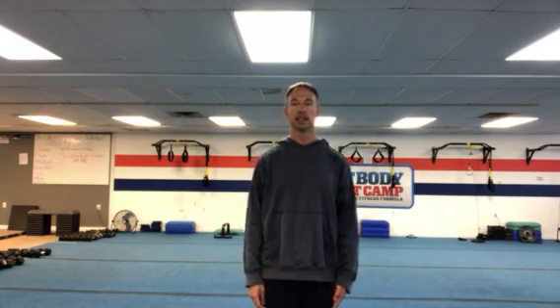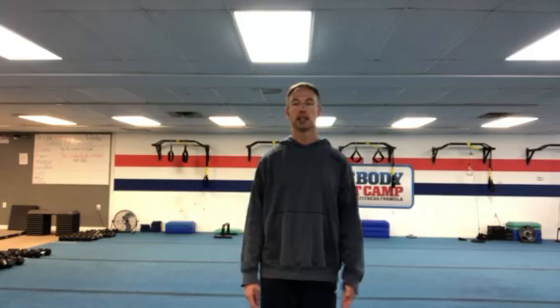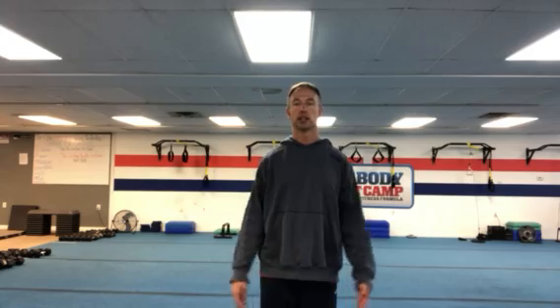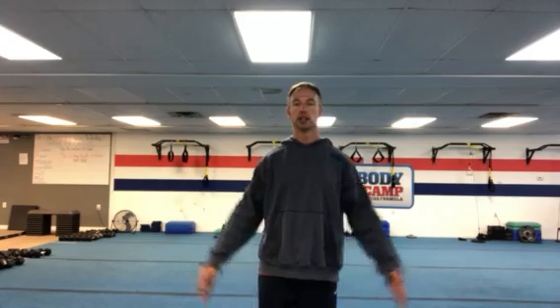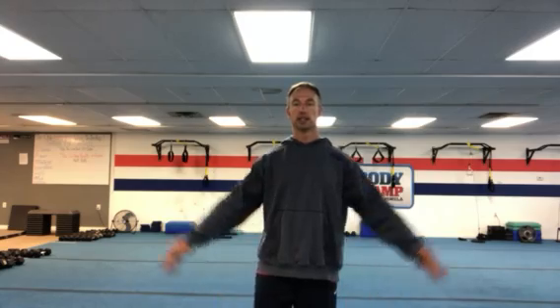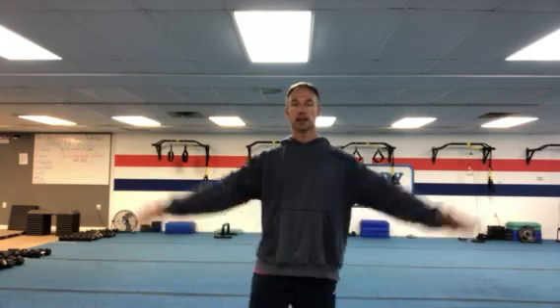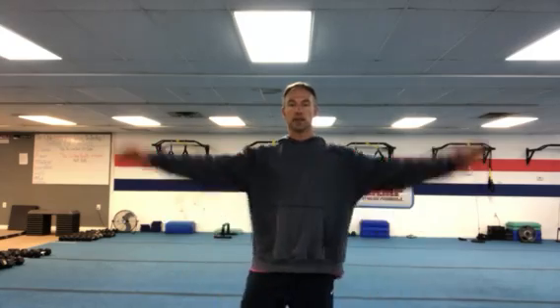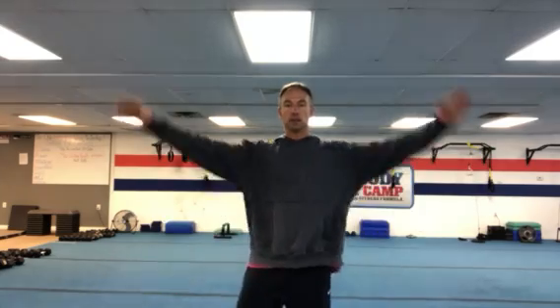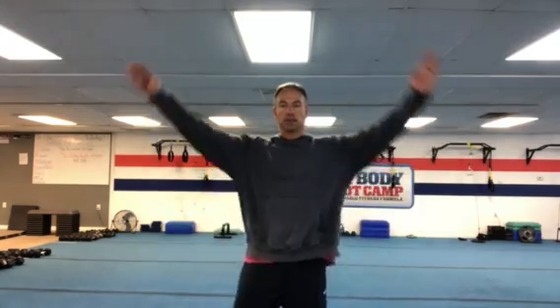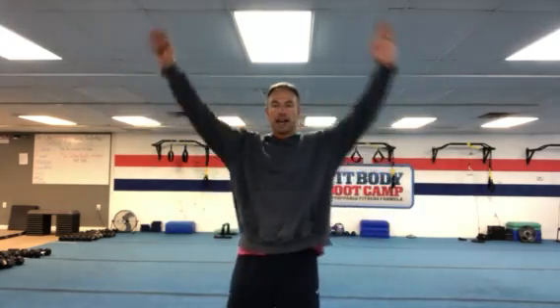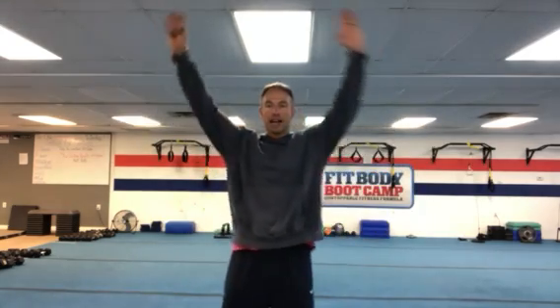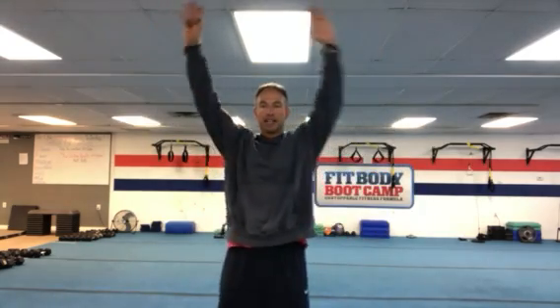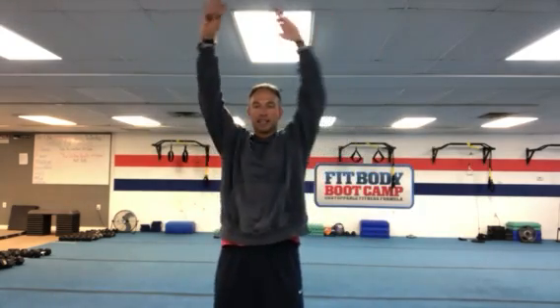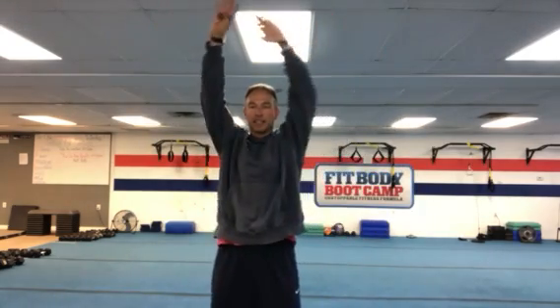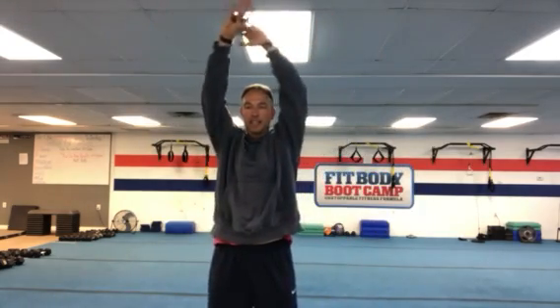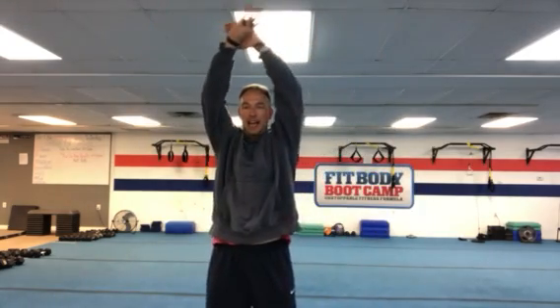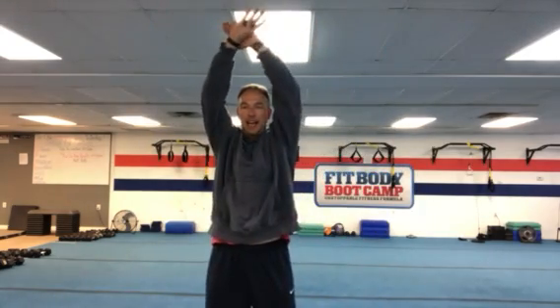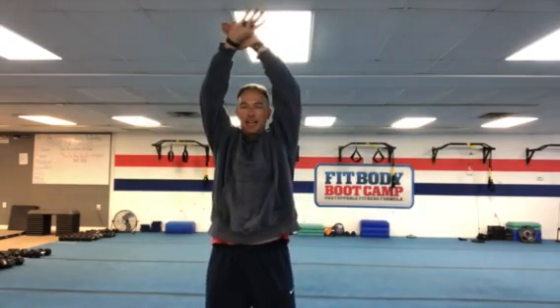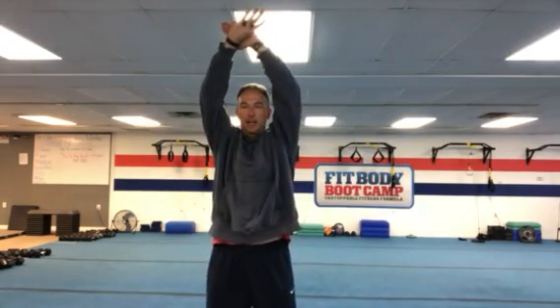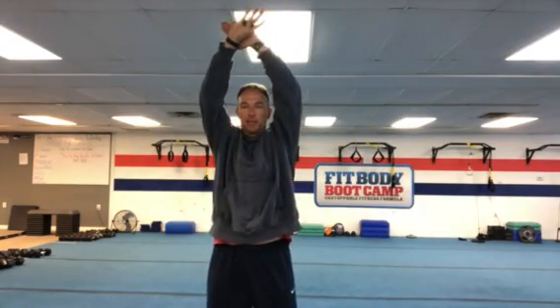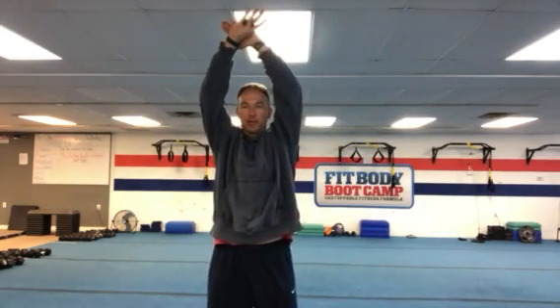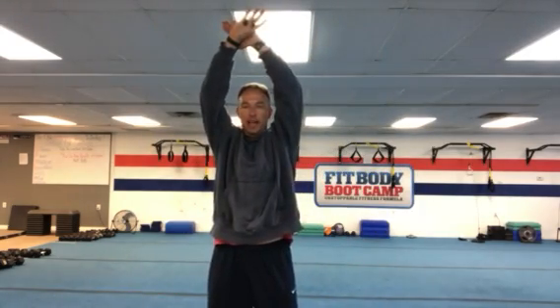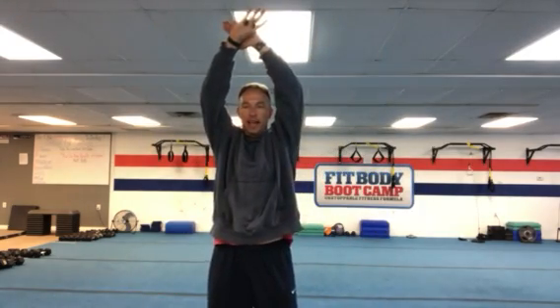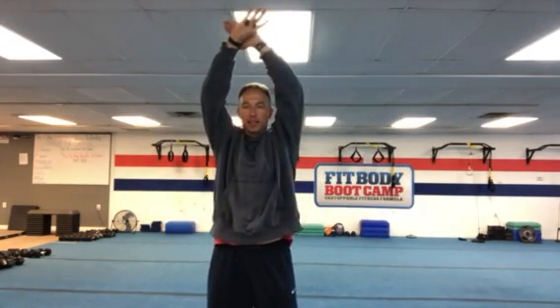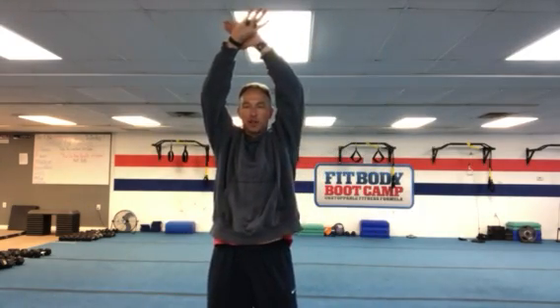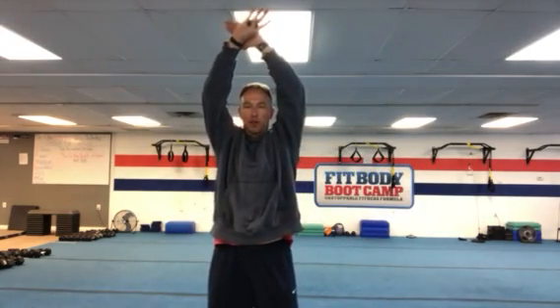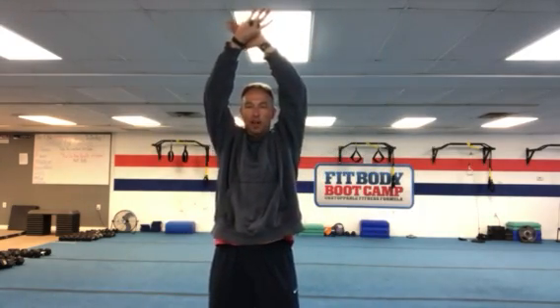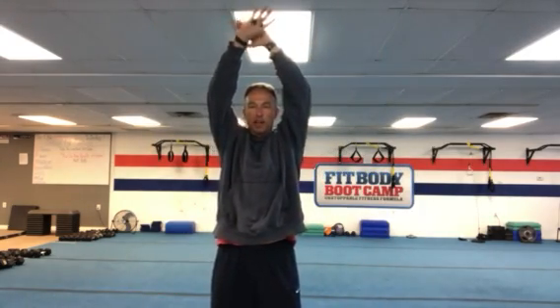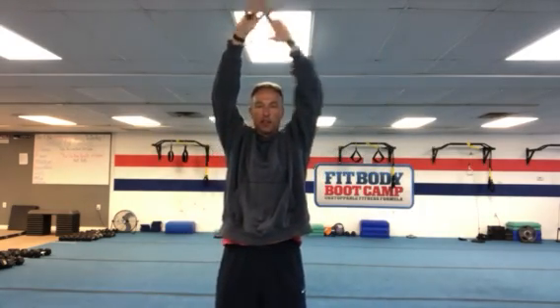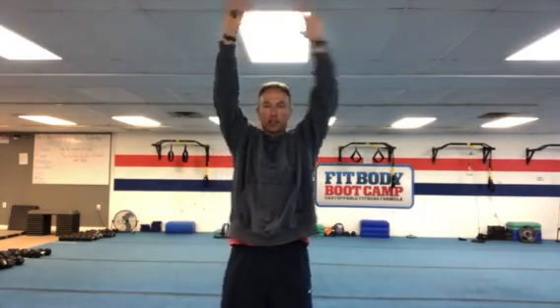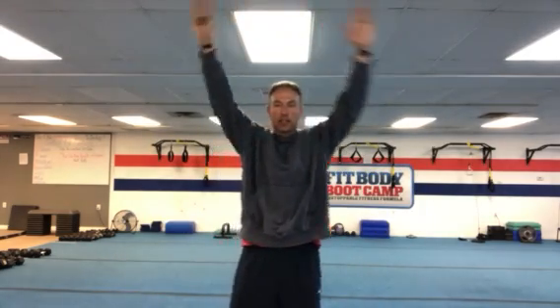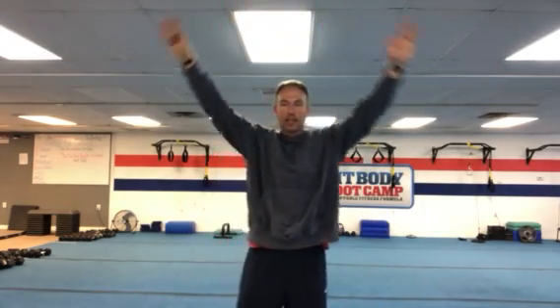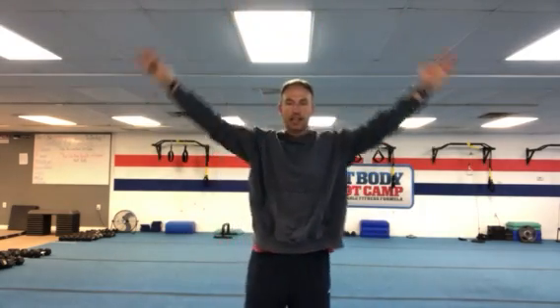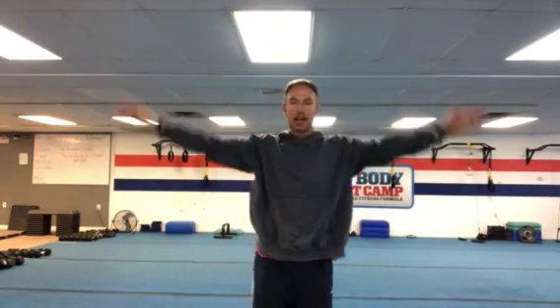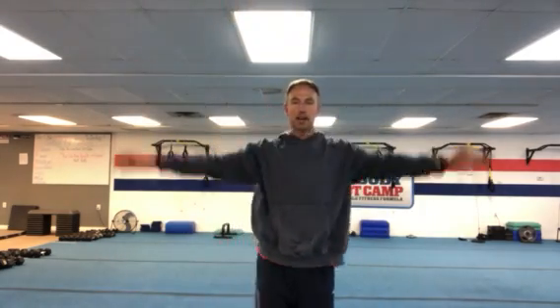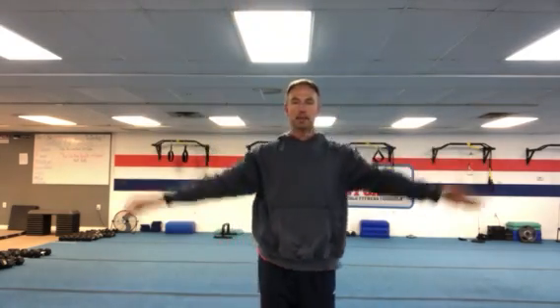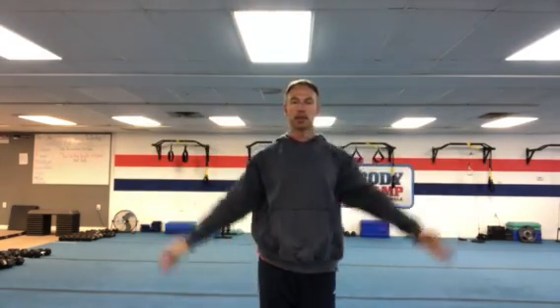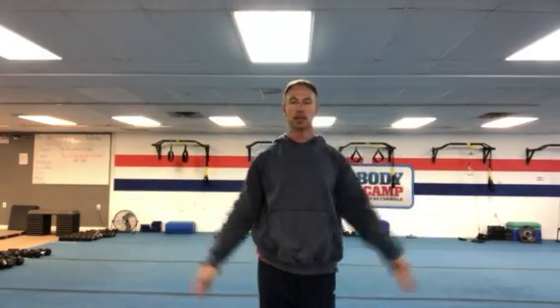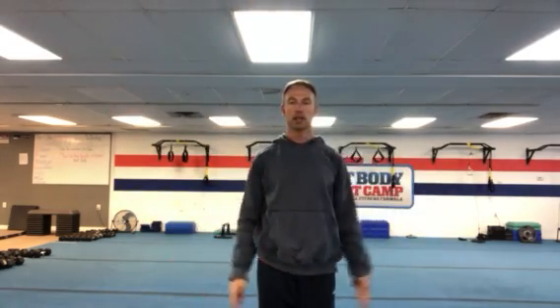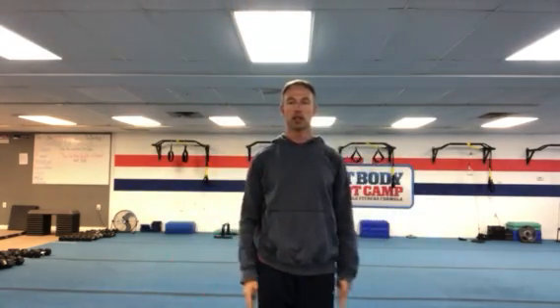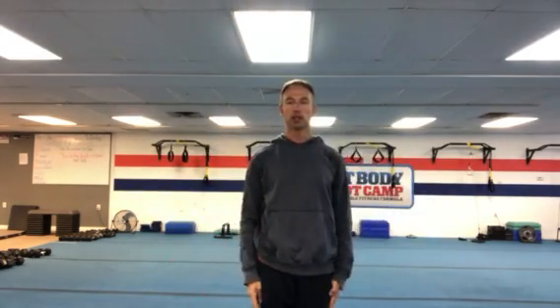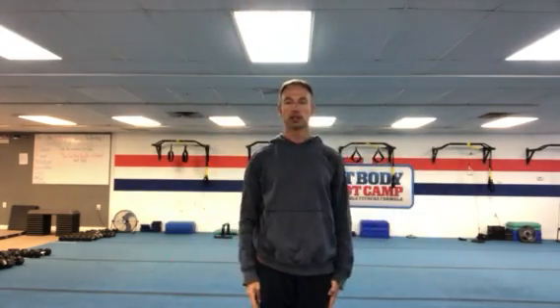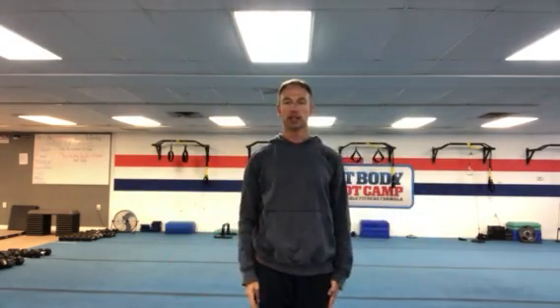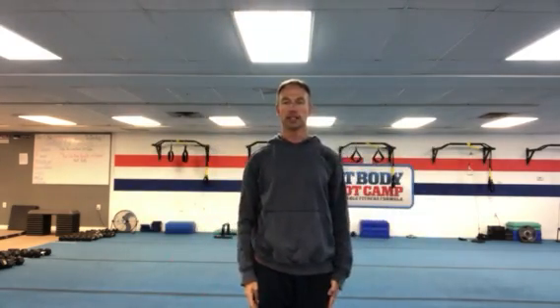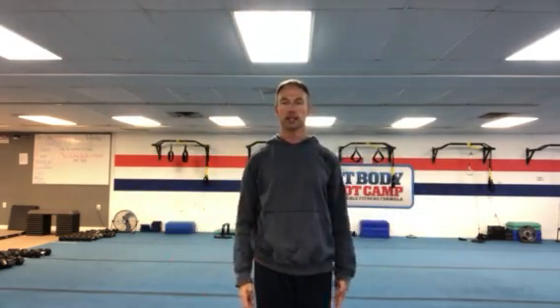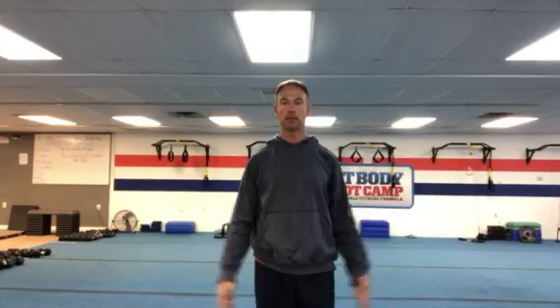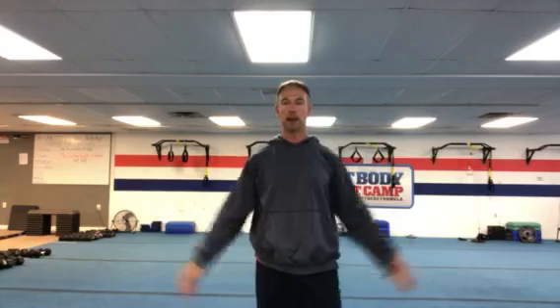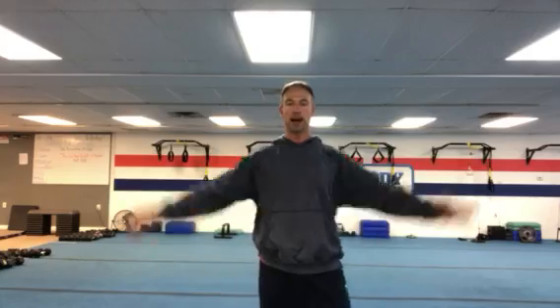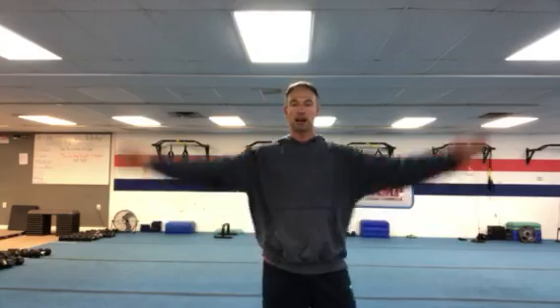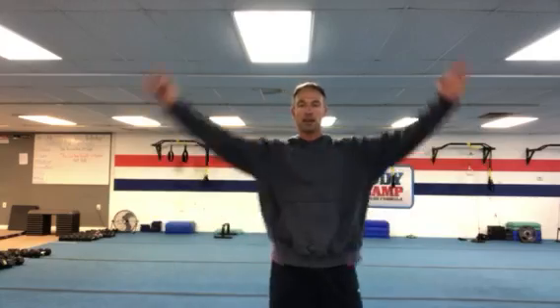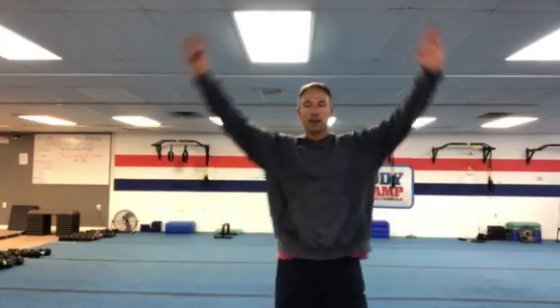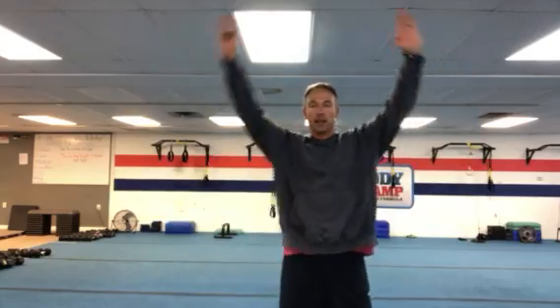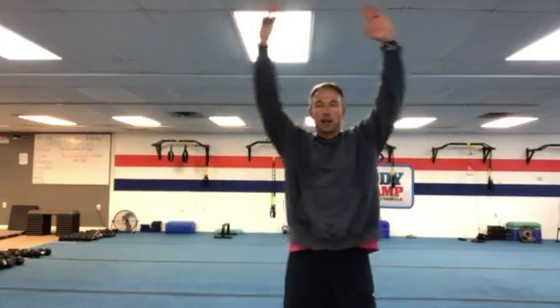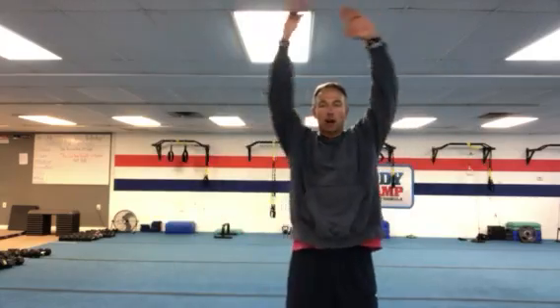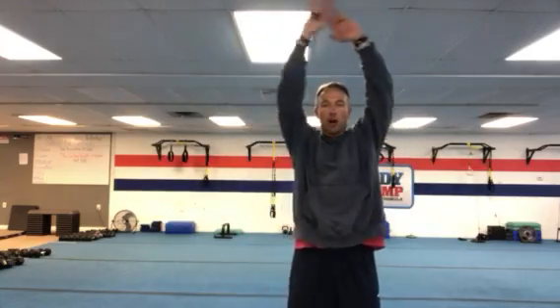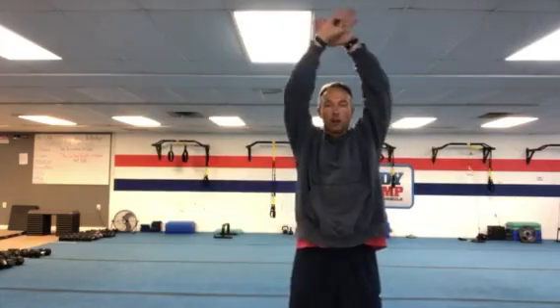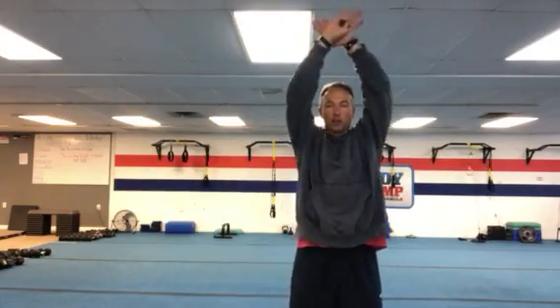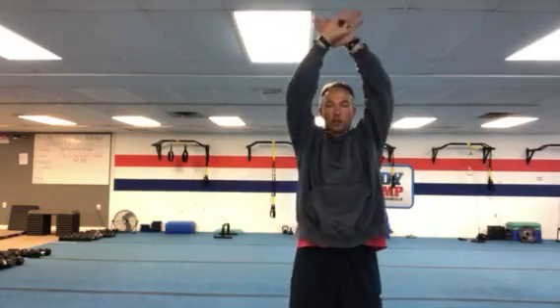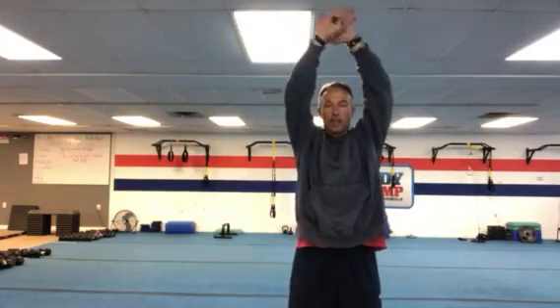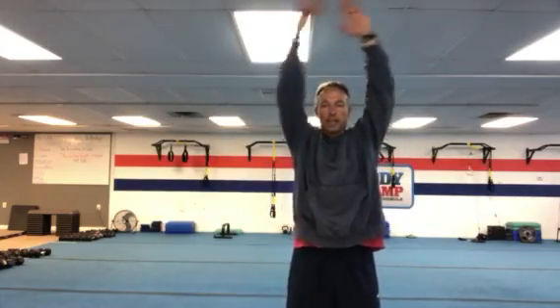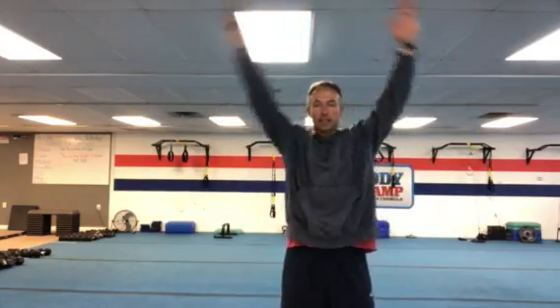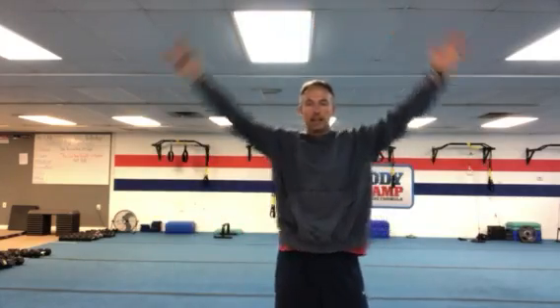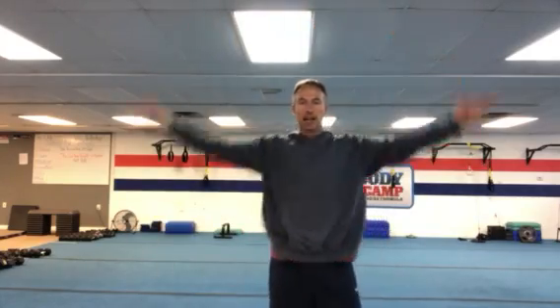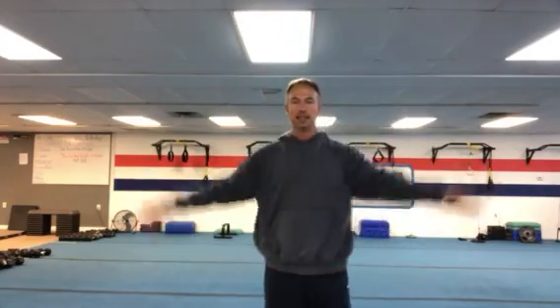You're gonna step from side to side, bring the hands overhead, touch on top, touch the legs on the bottom, alternating sides.